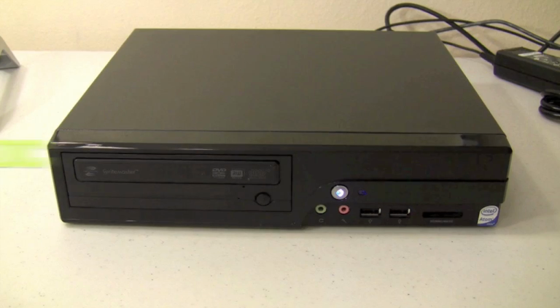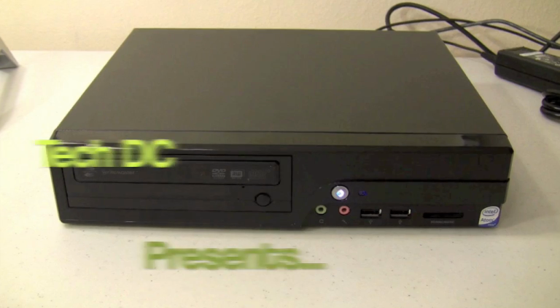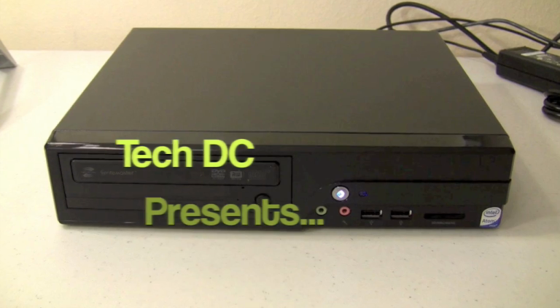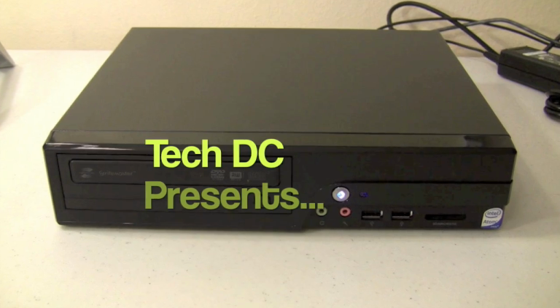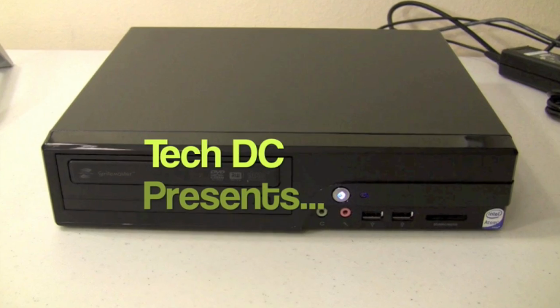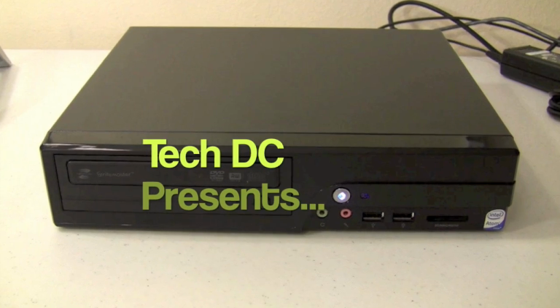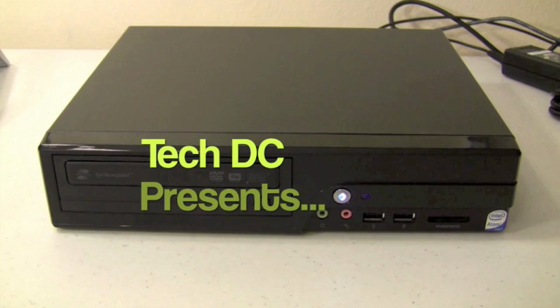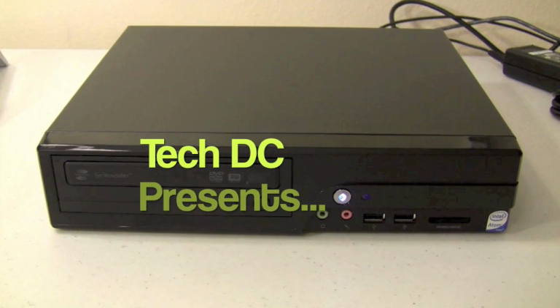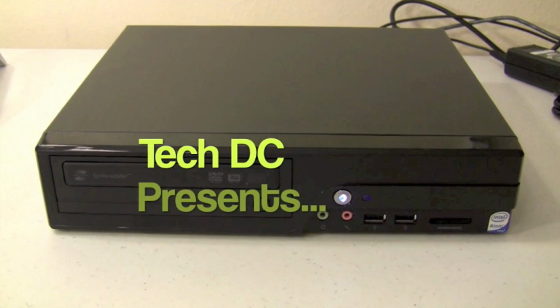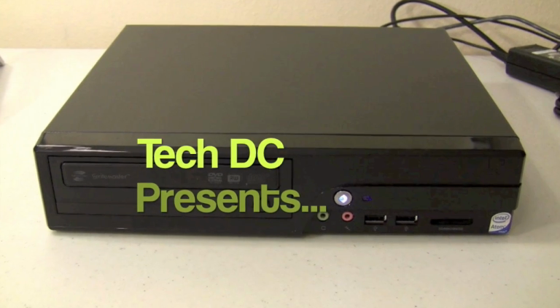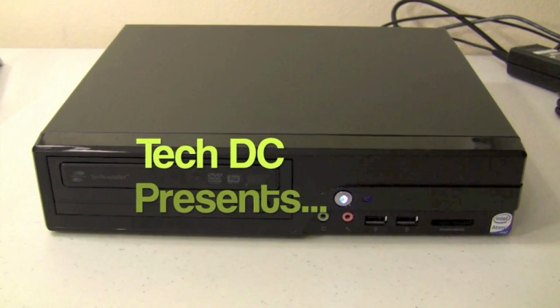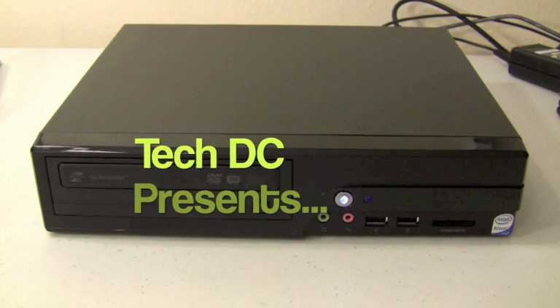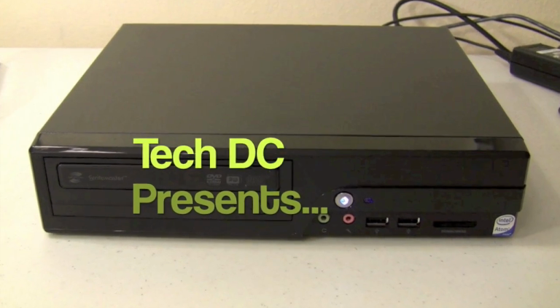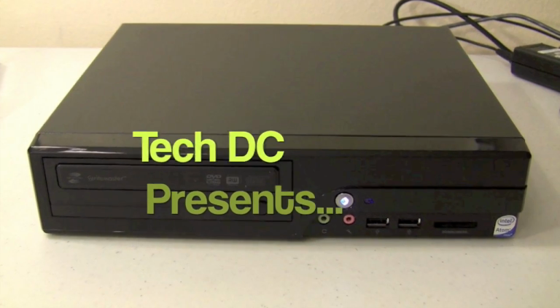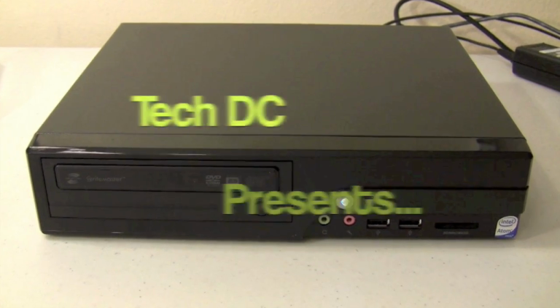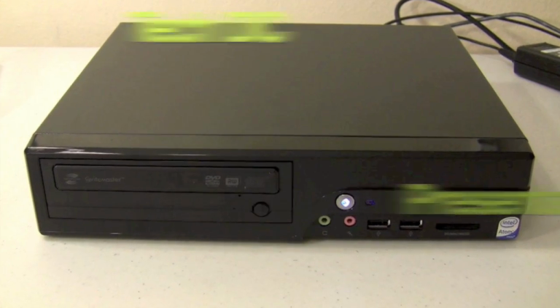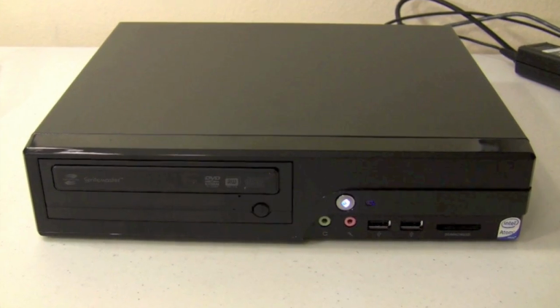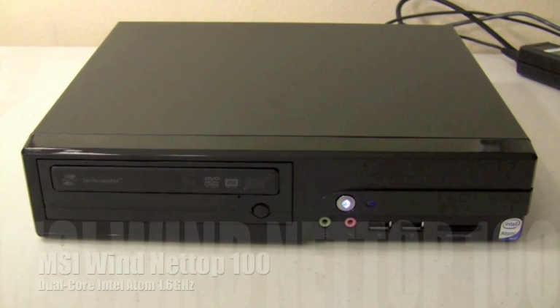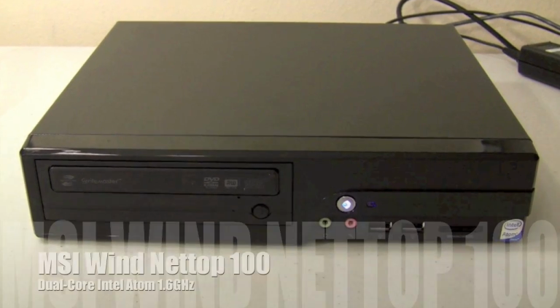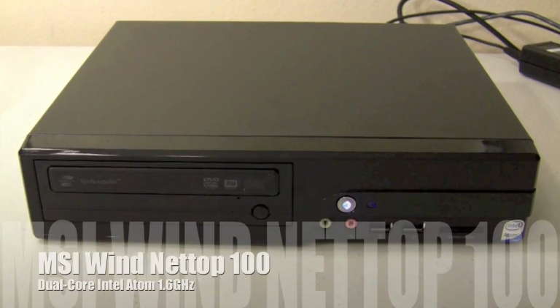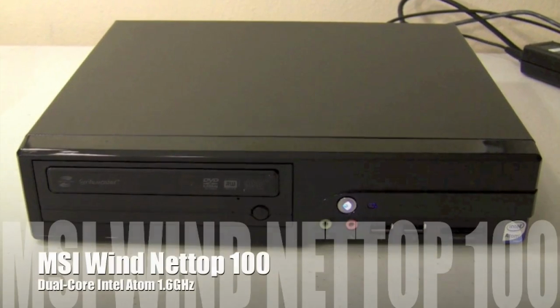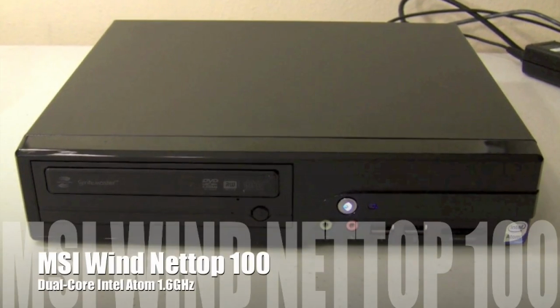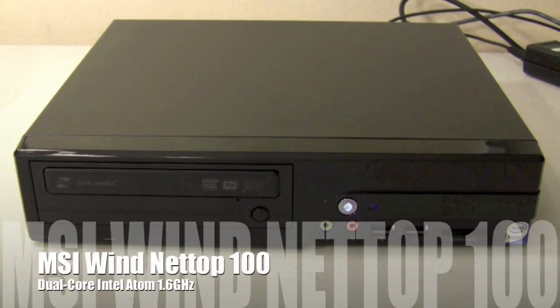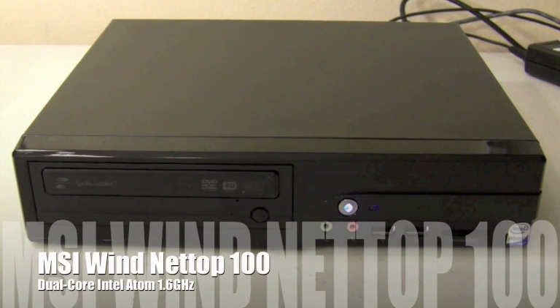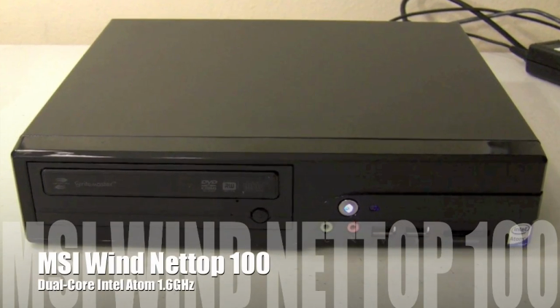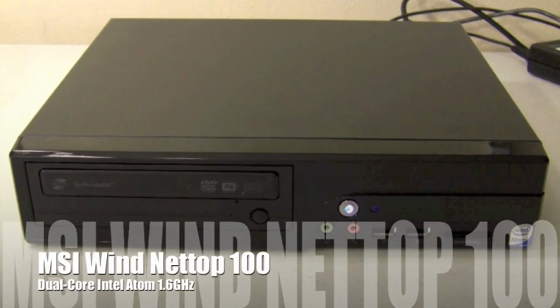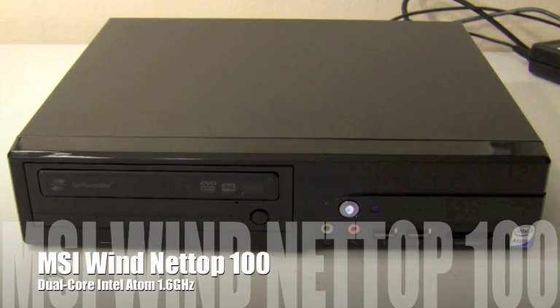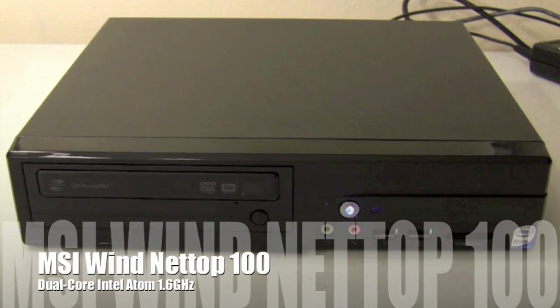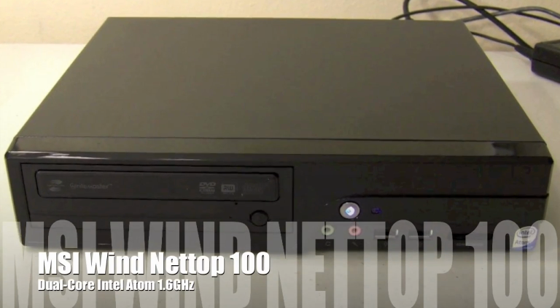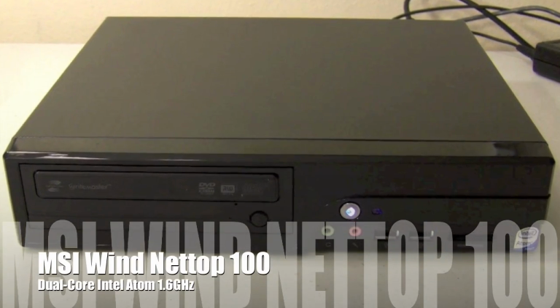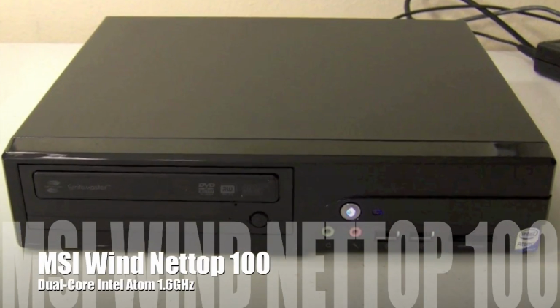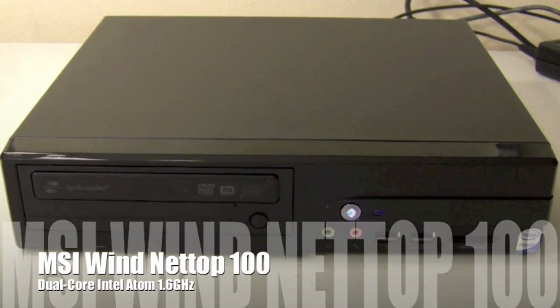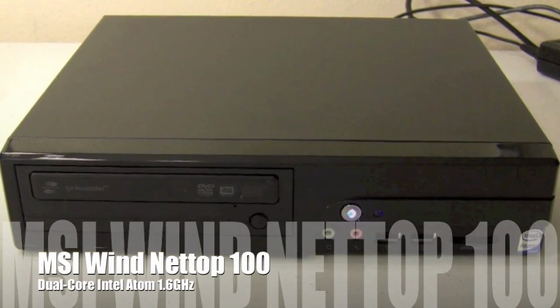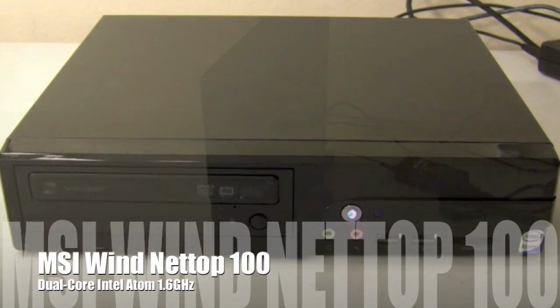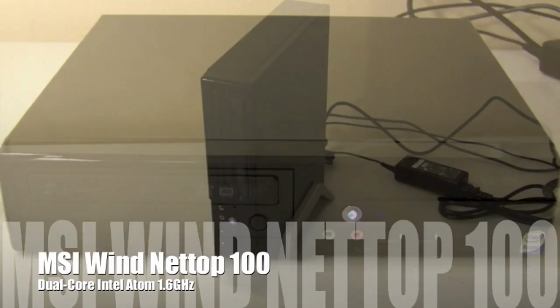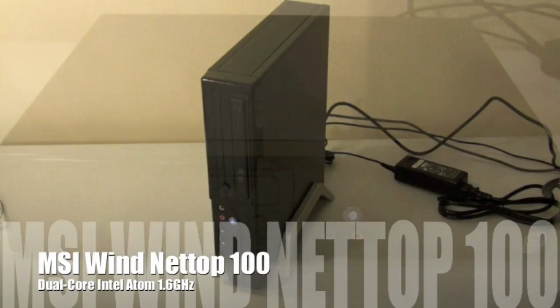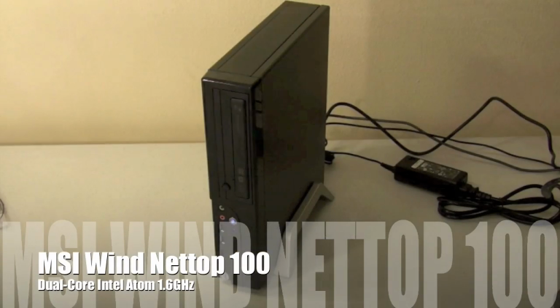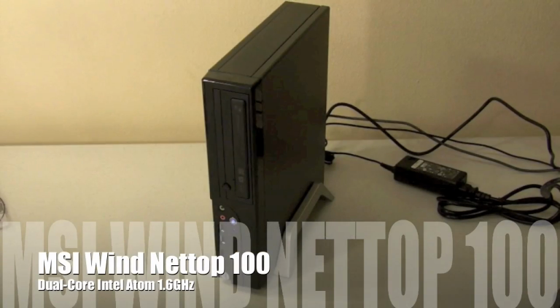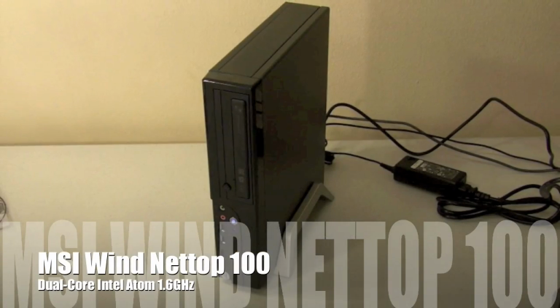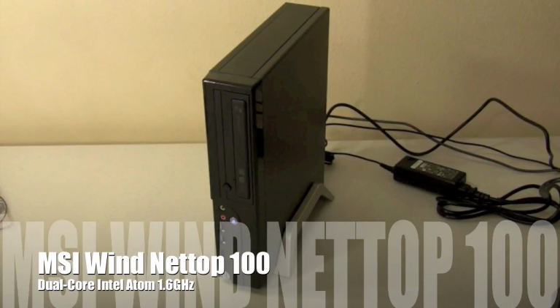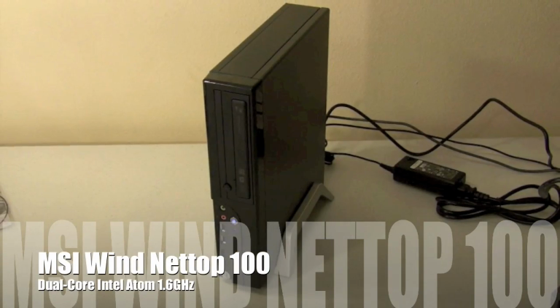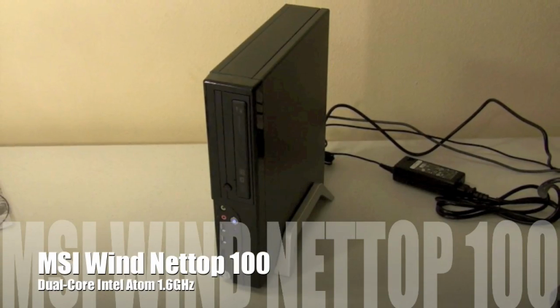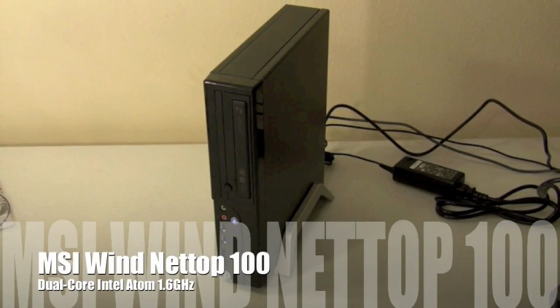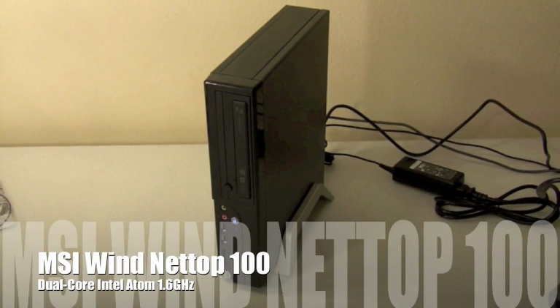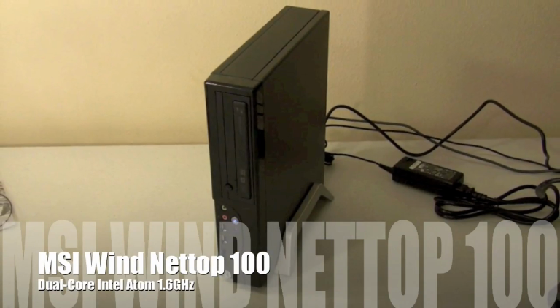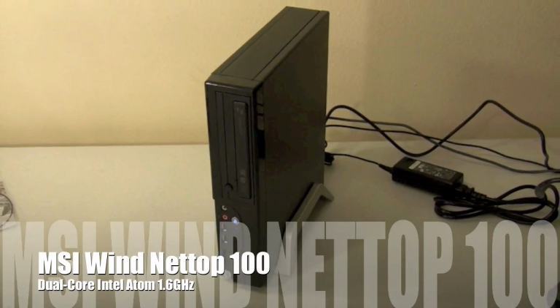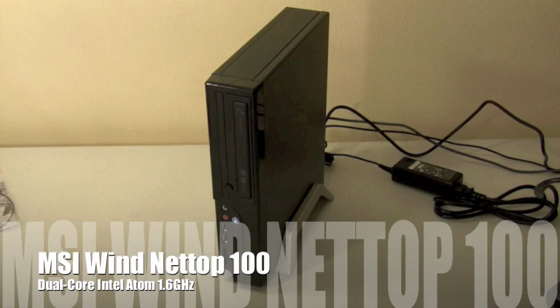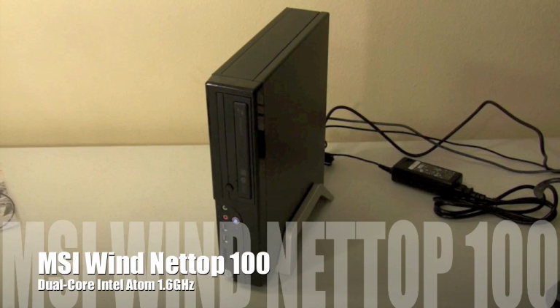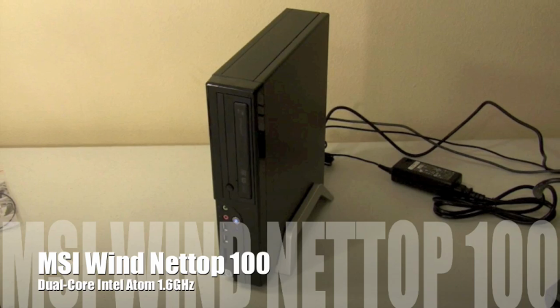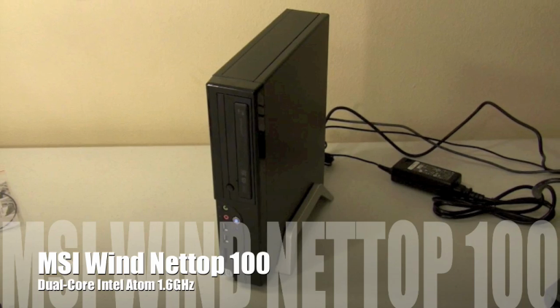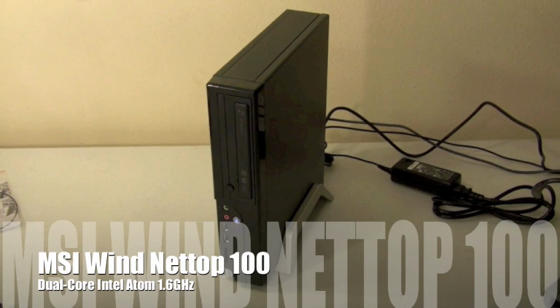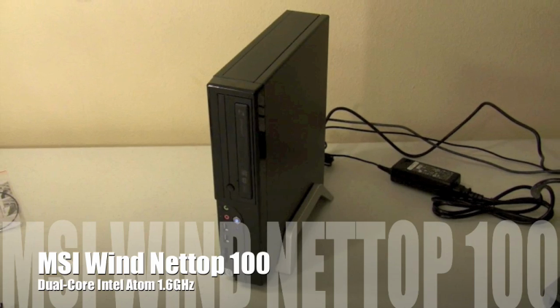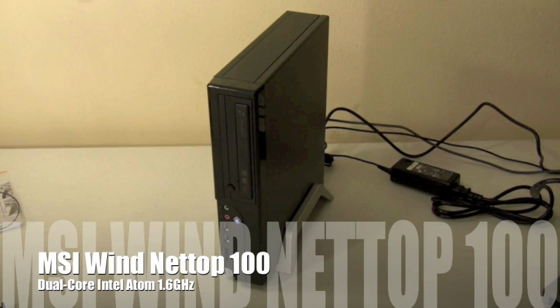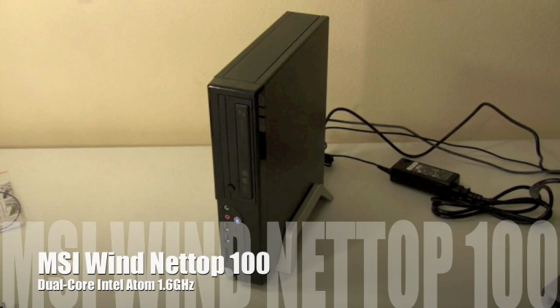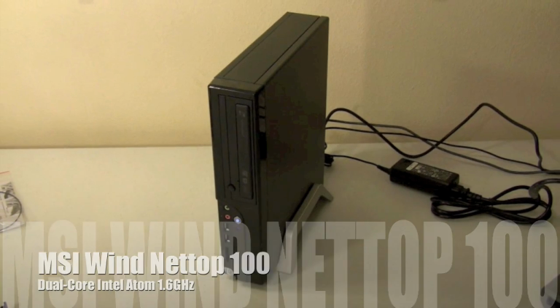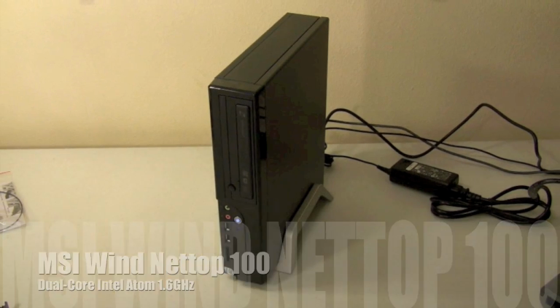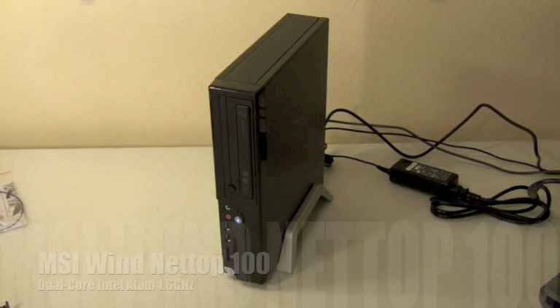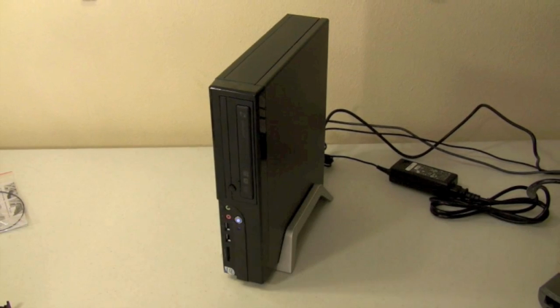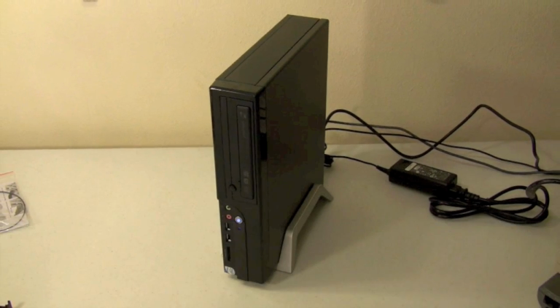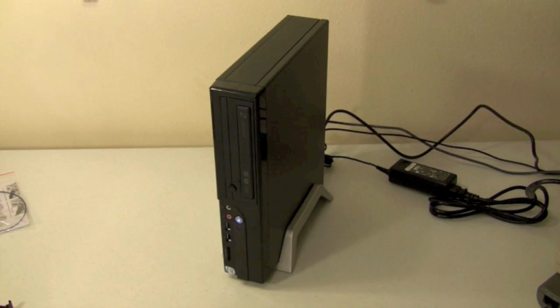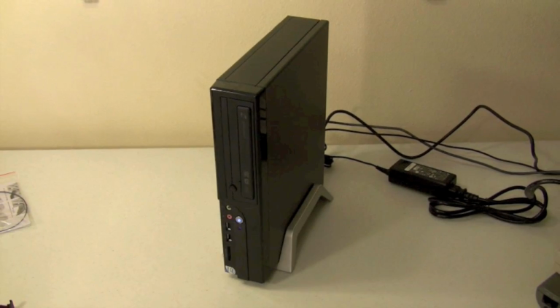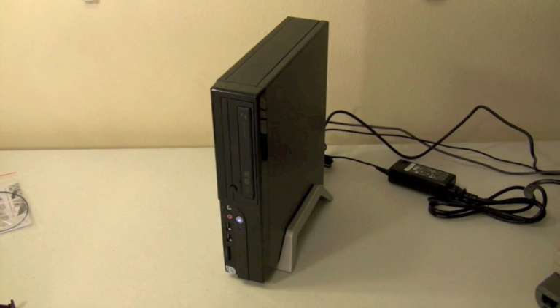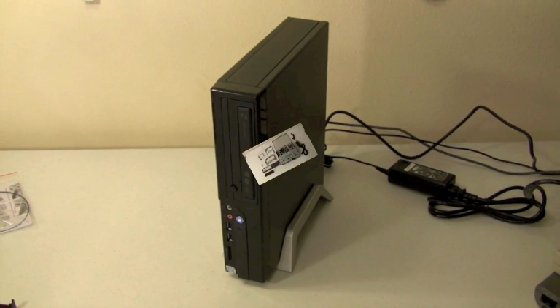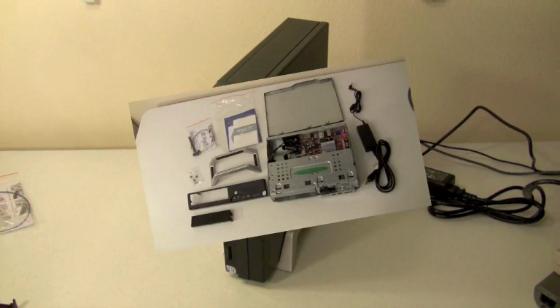TechDC presents the MSI Wind Netop 100, a dual-core Intel Atom 1.6GHz desktop PC.